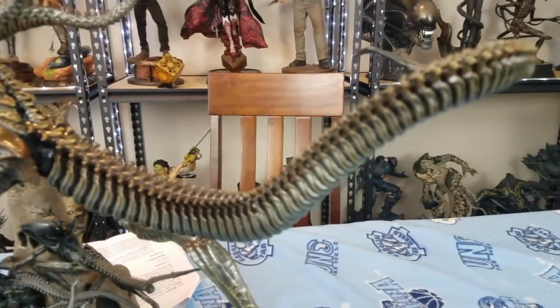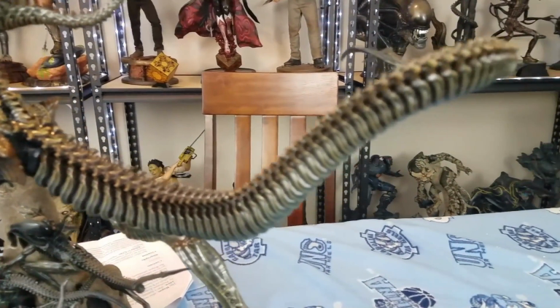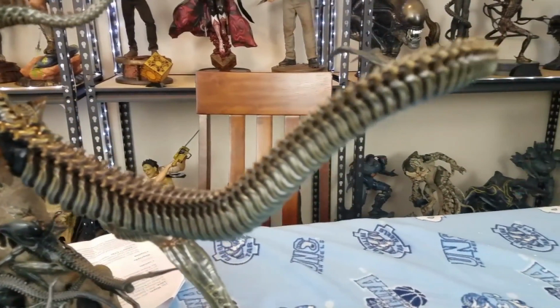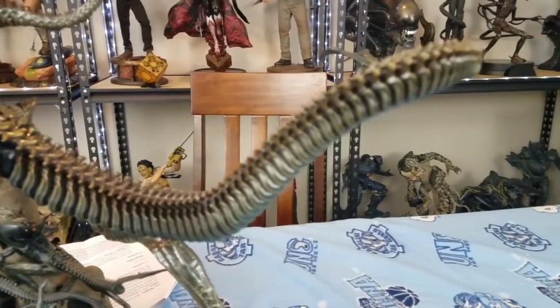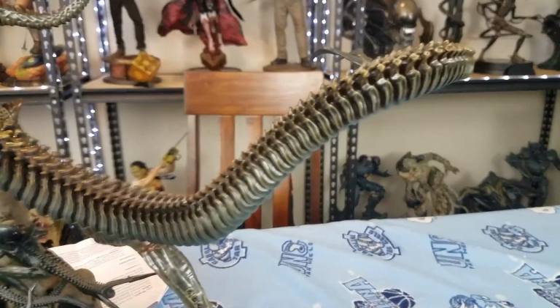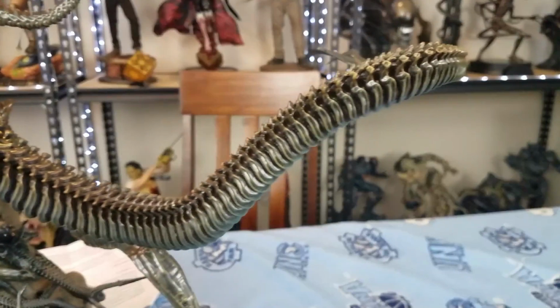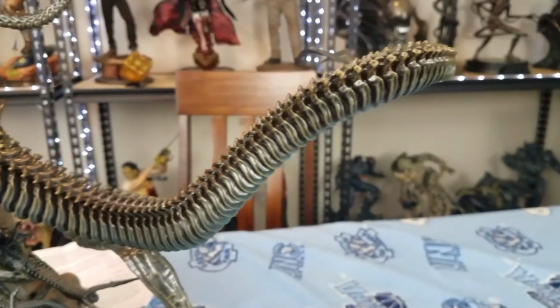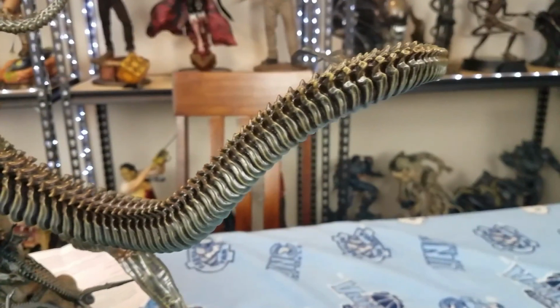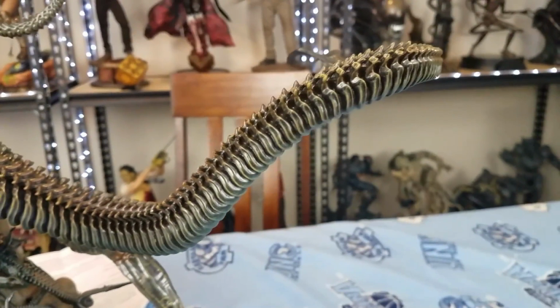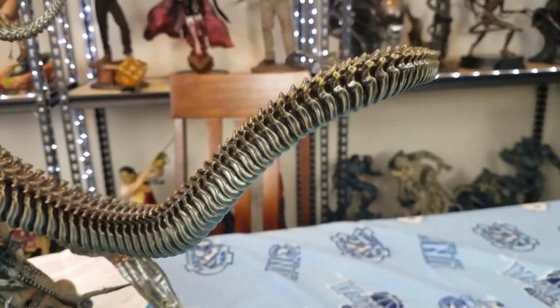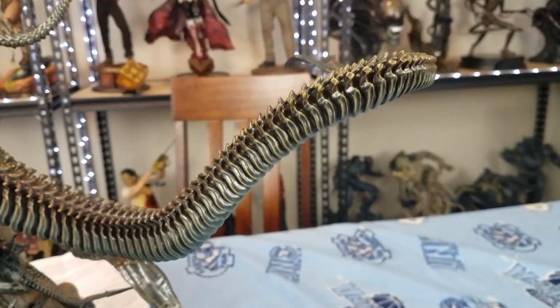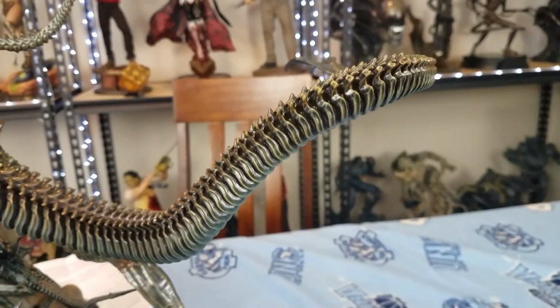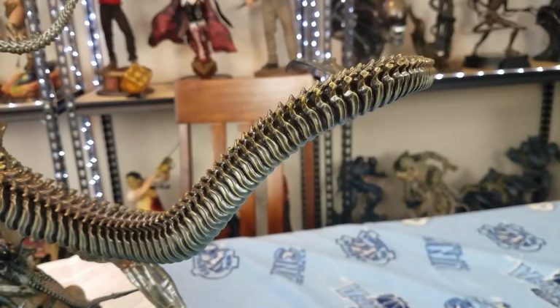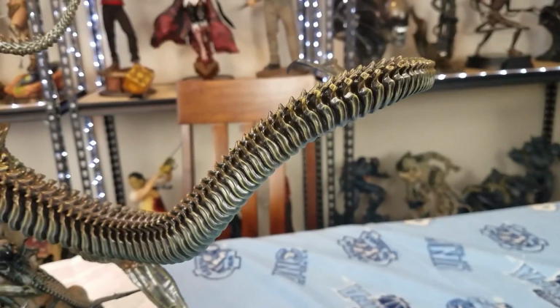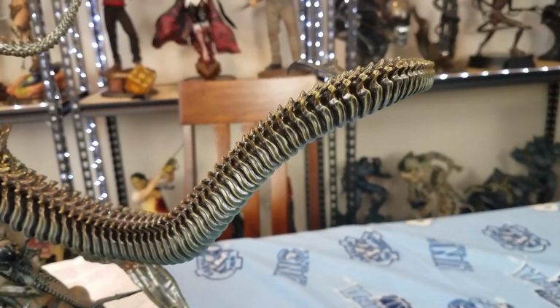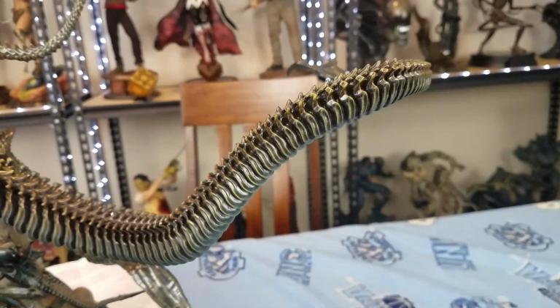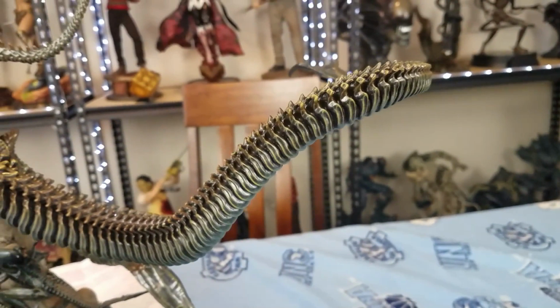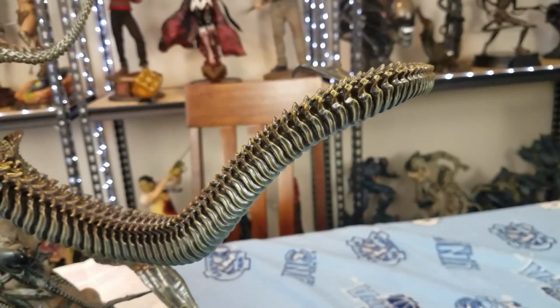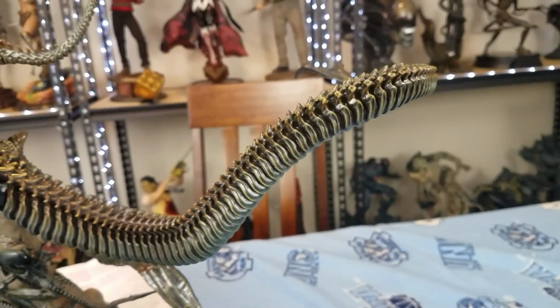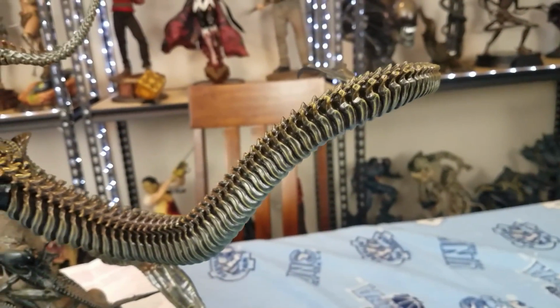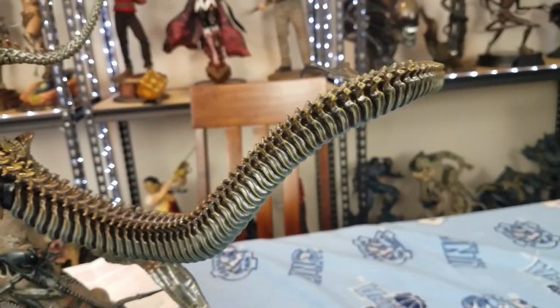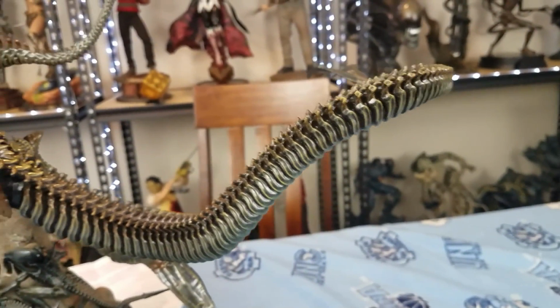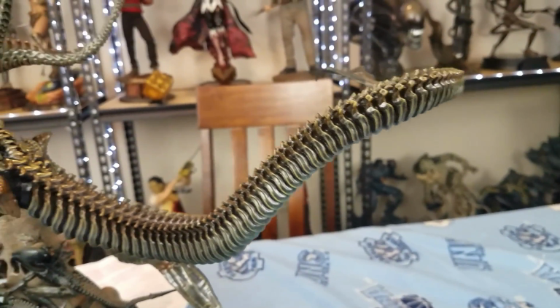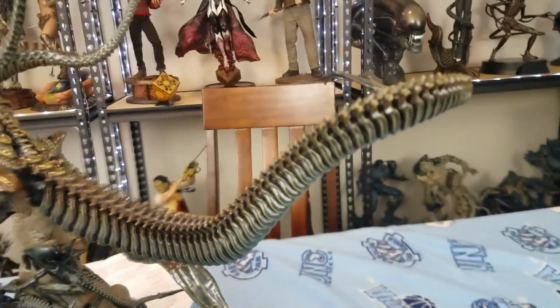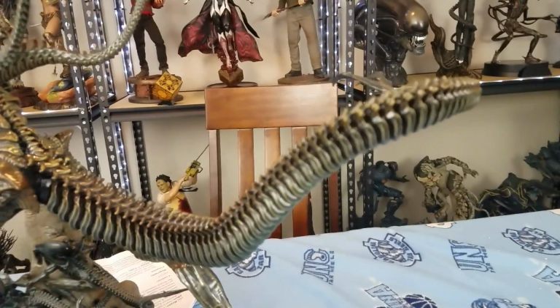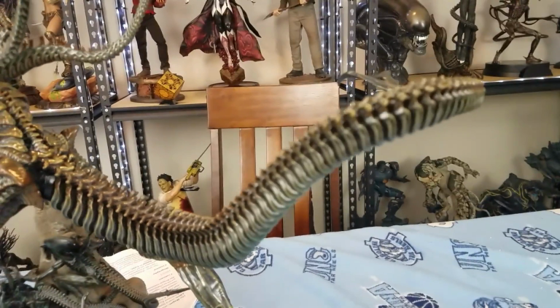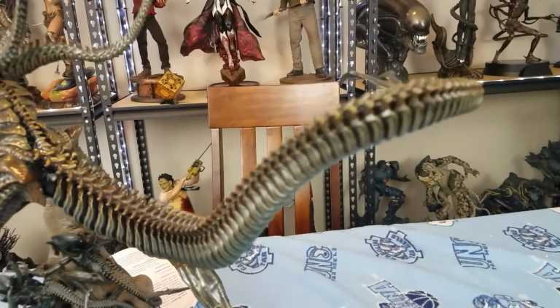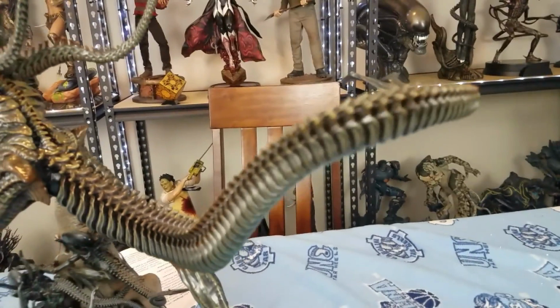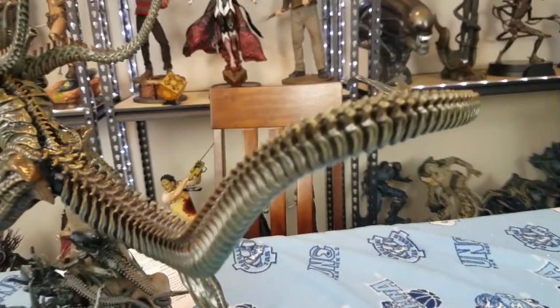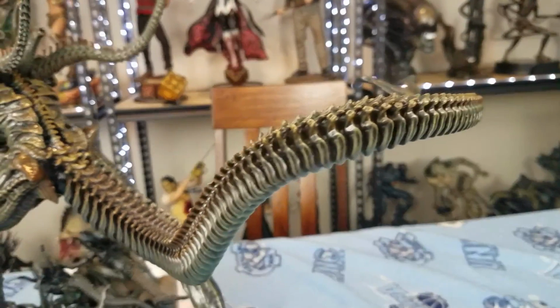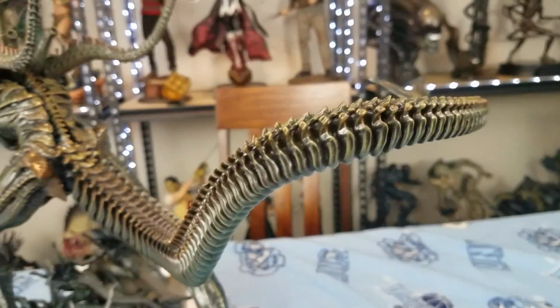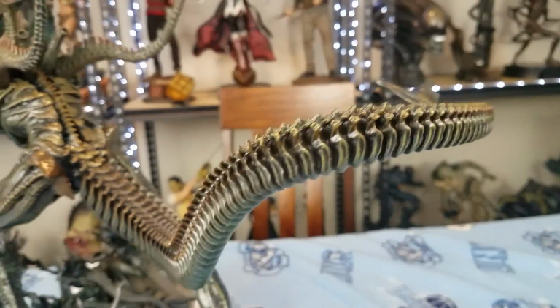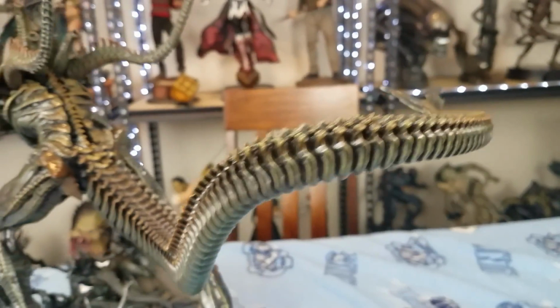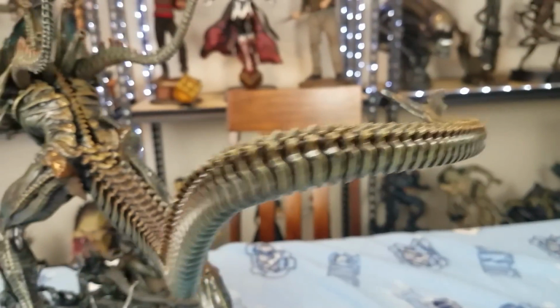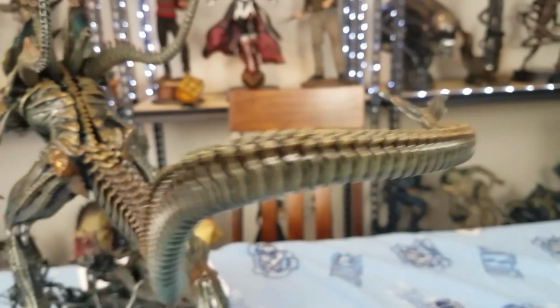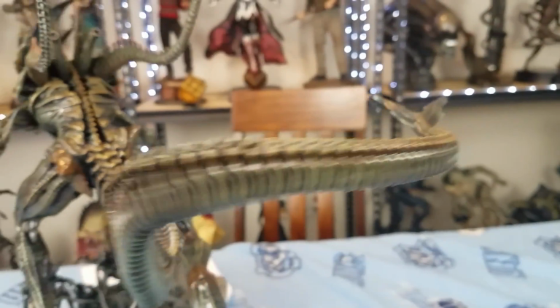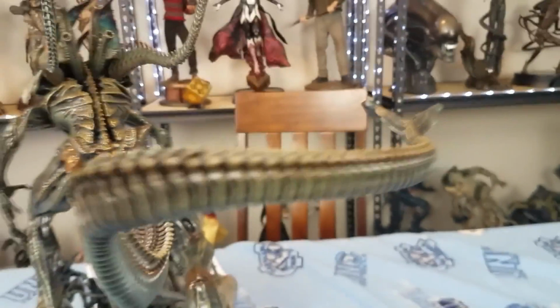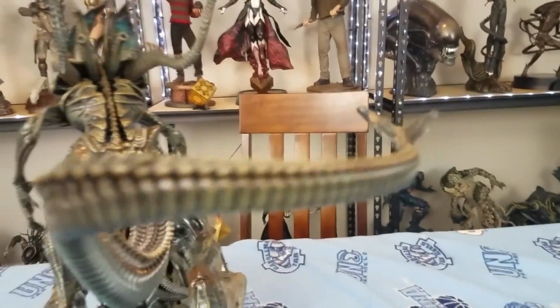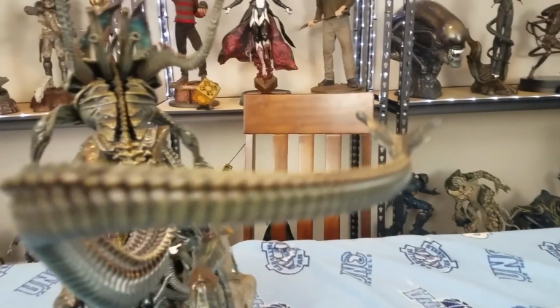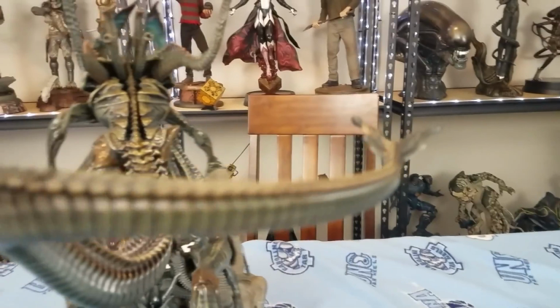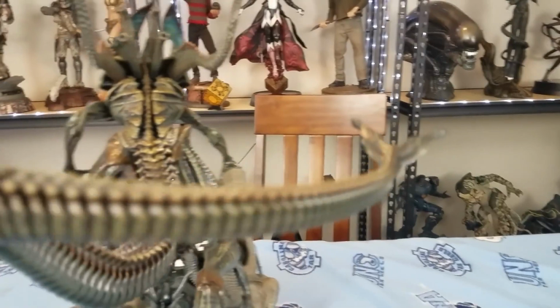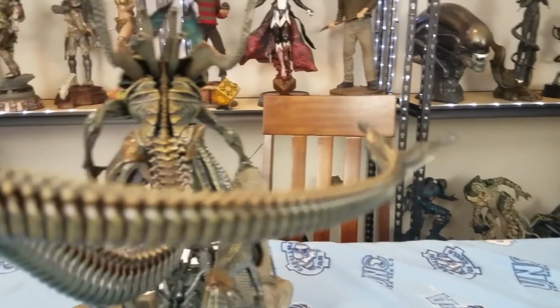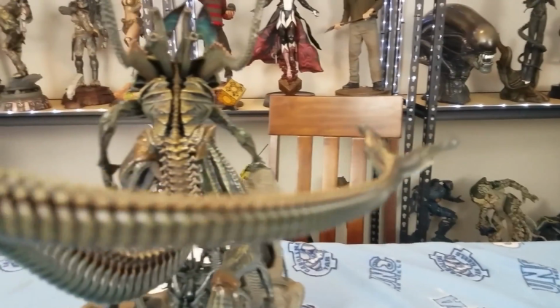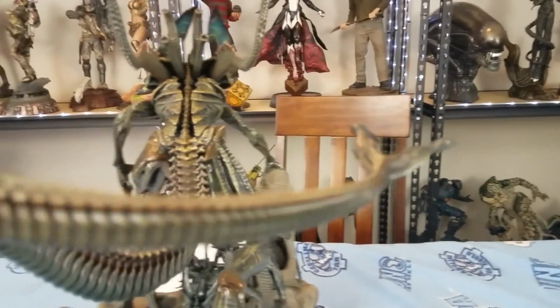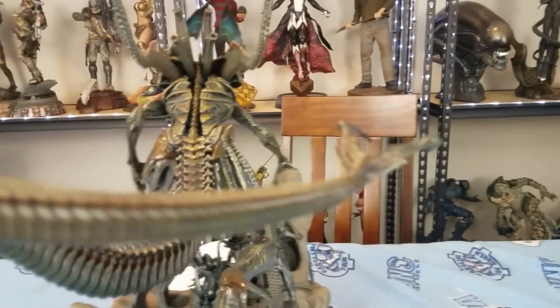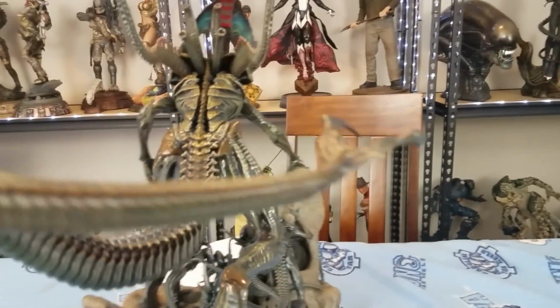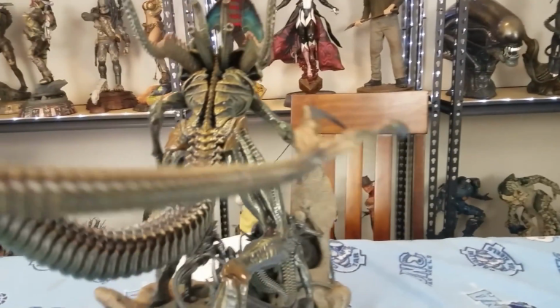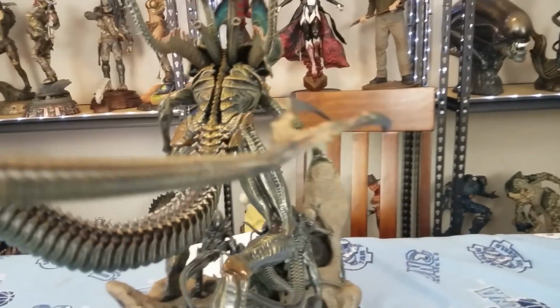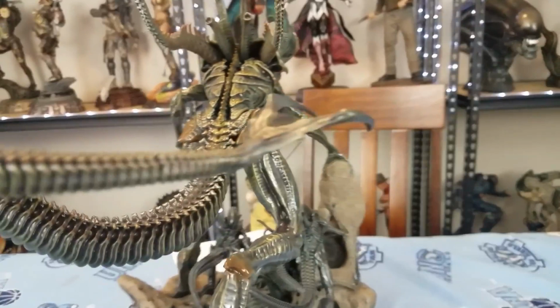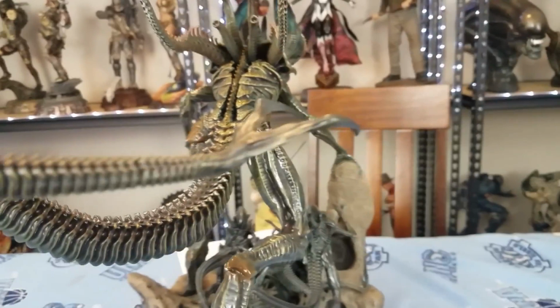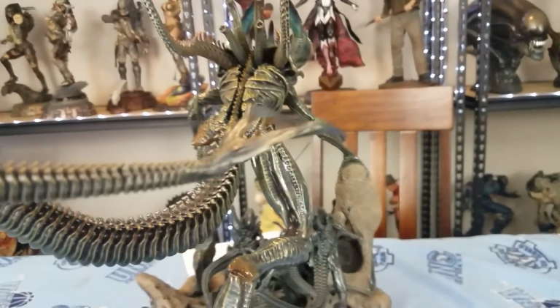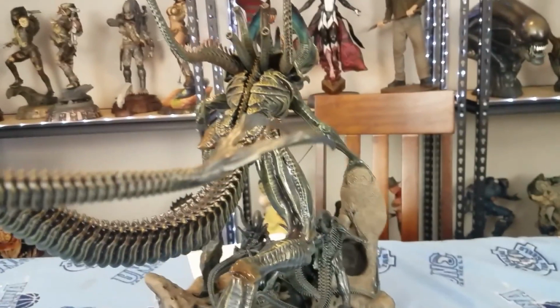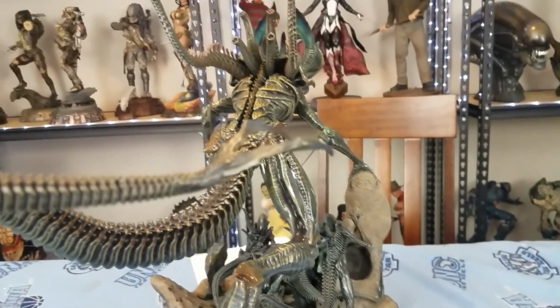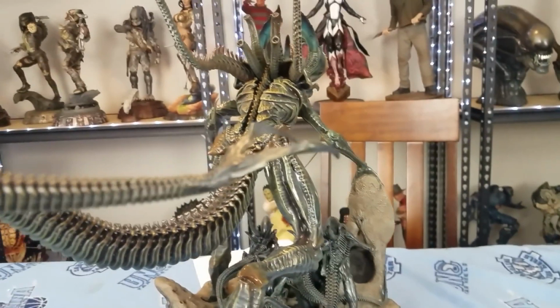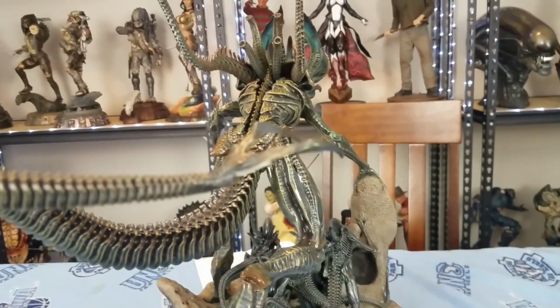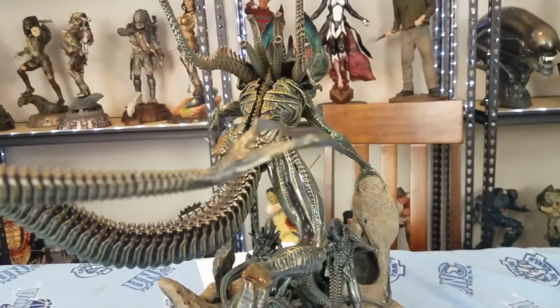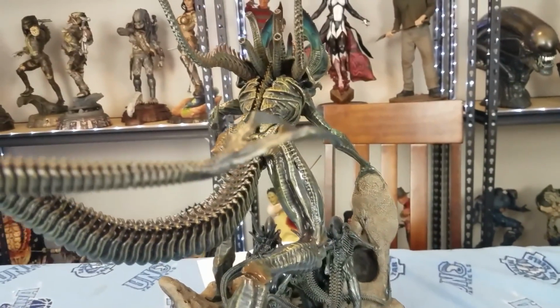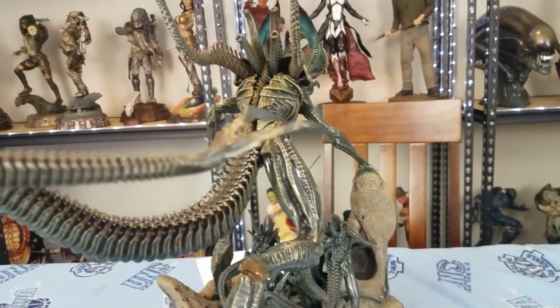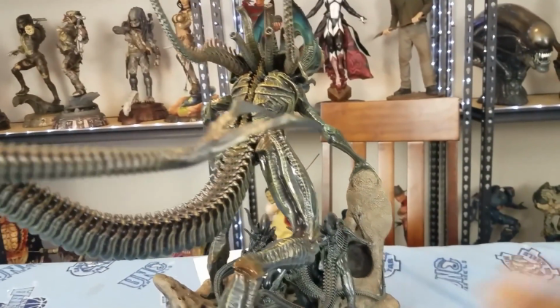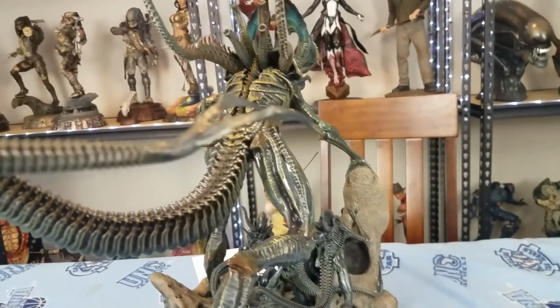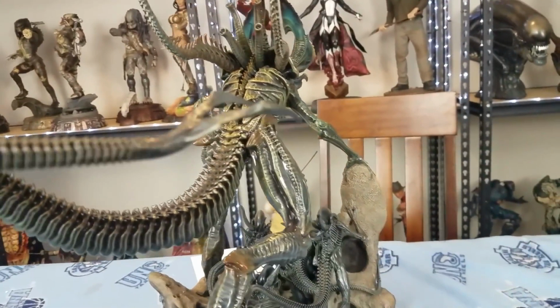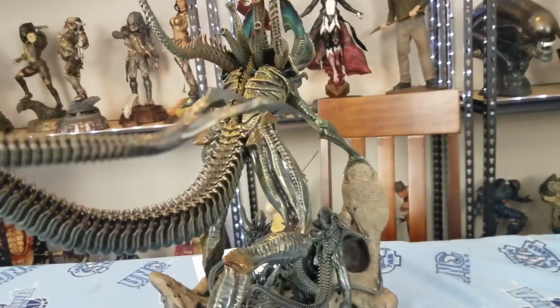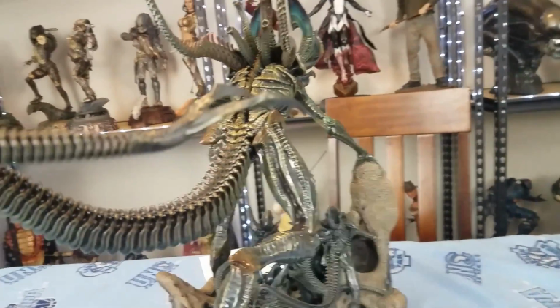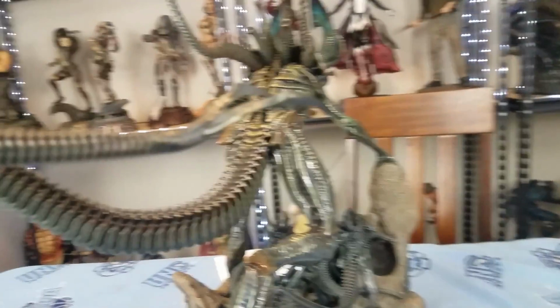I love the tail on this one. This tail is actually a little different from the queen's.